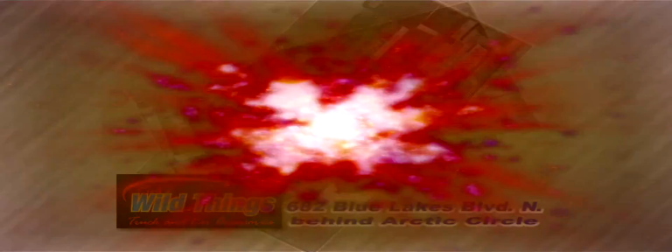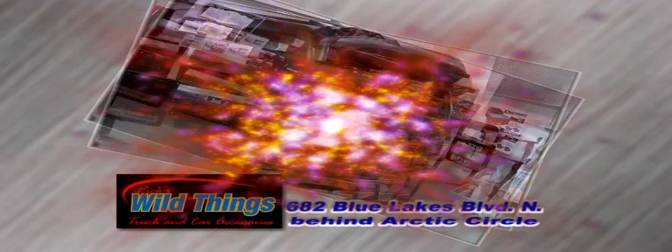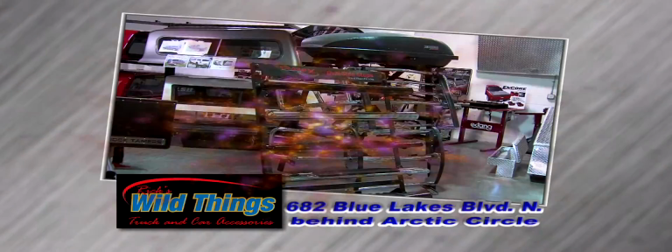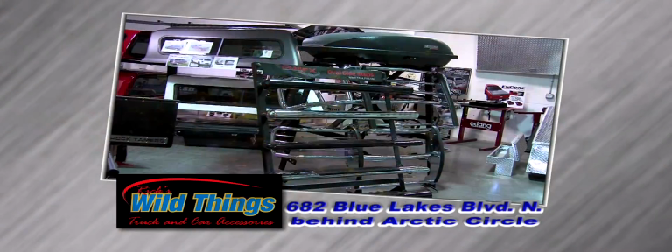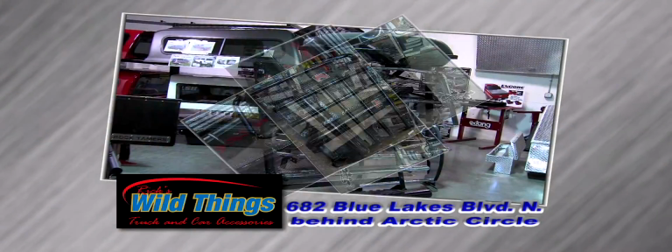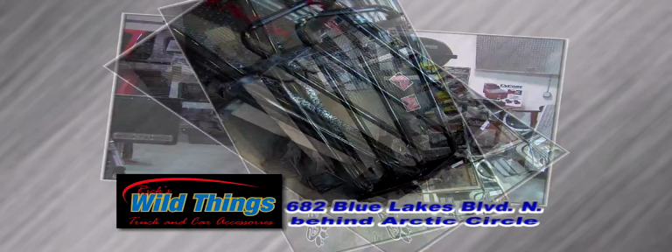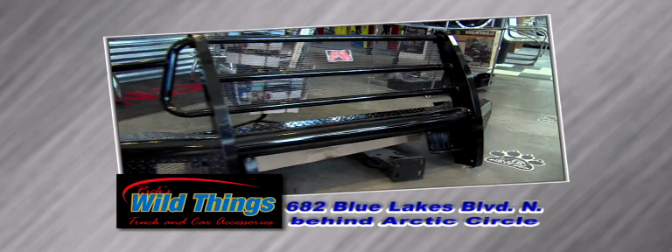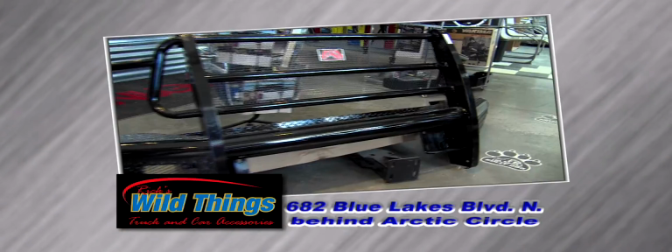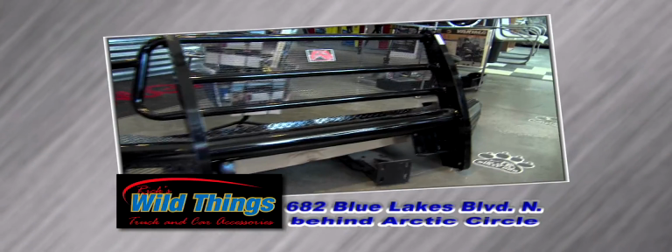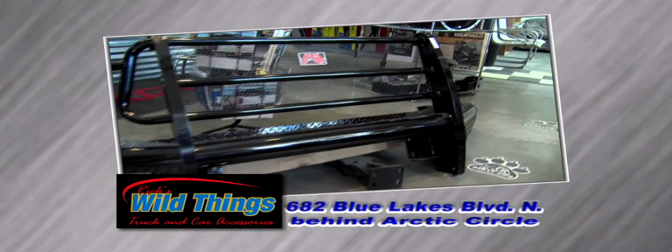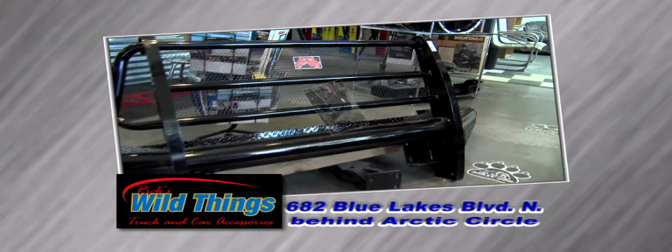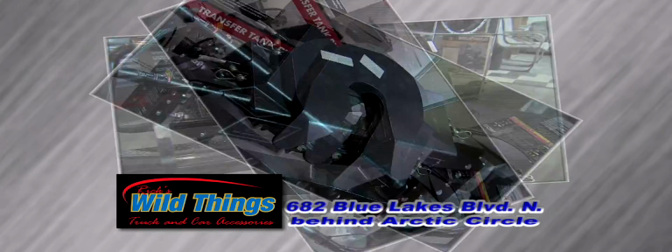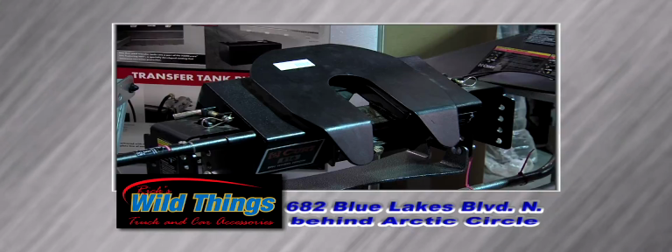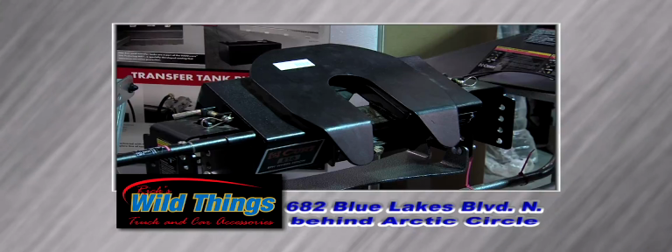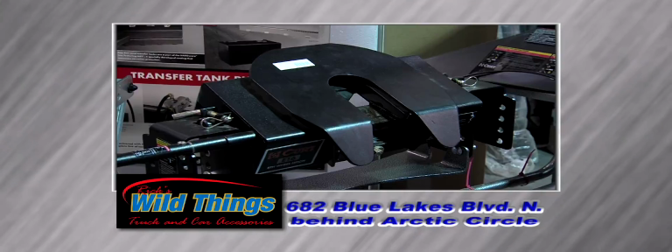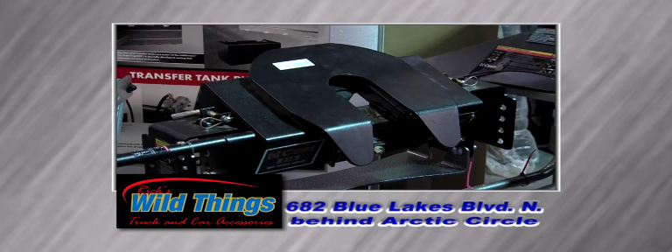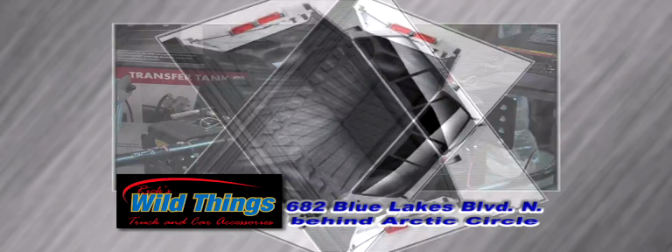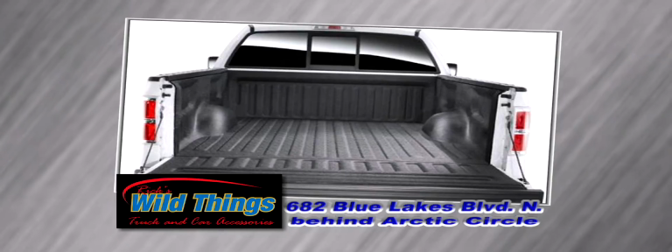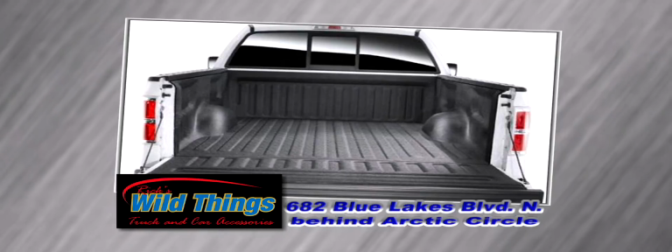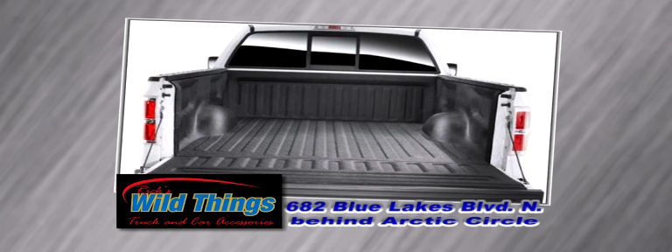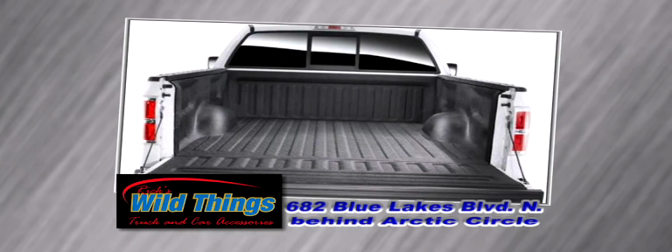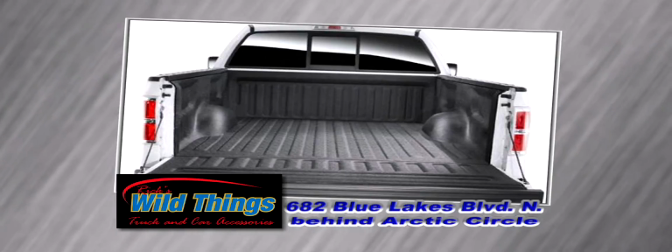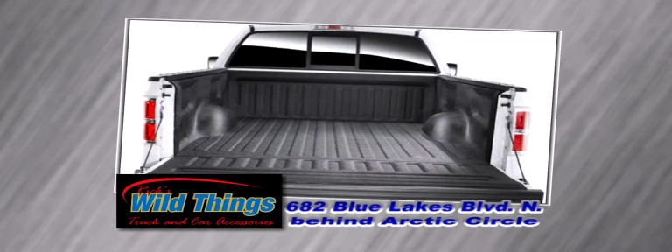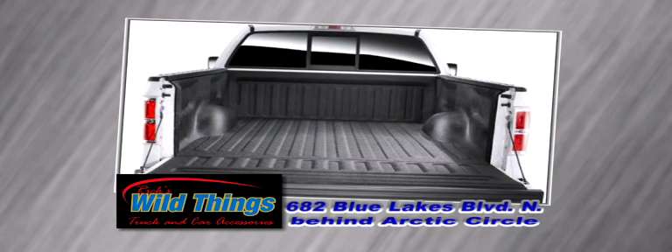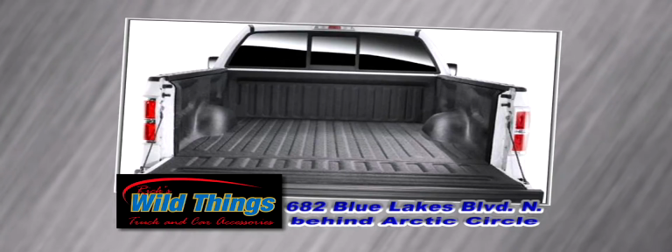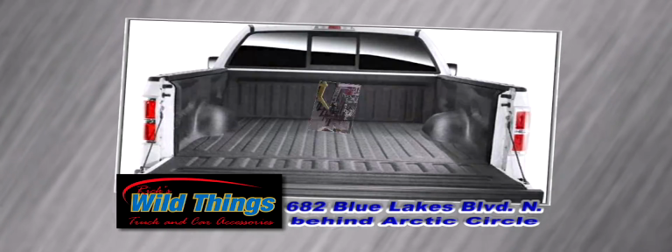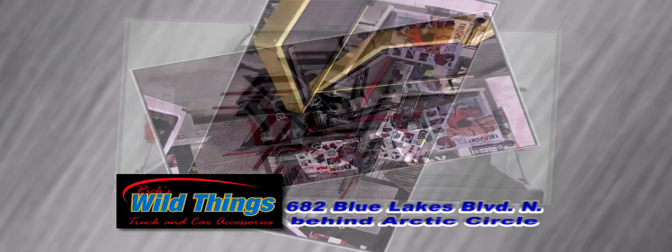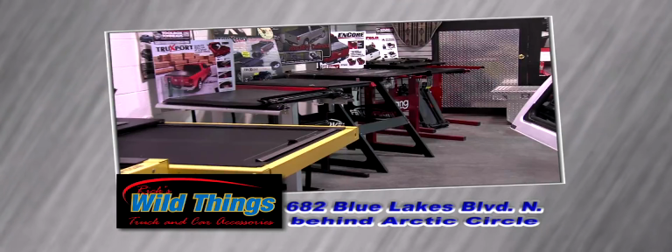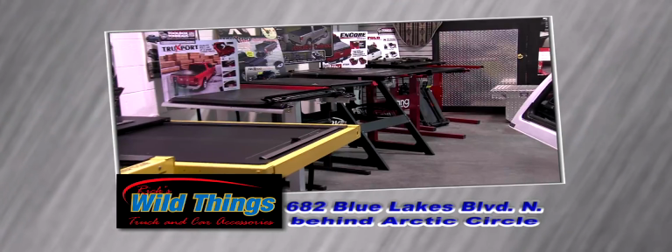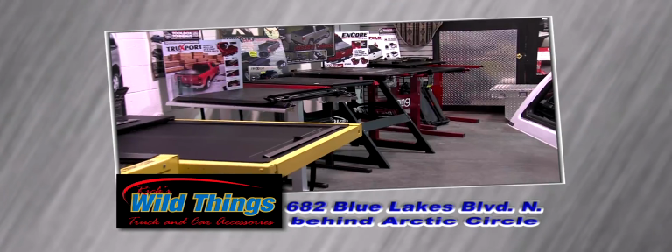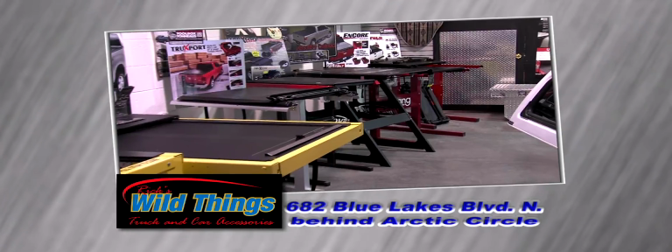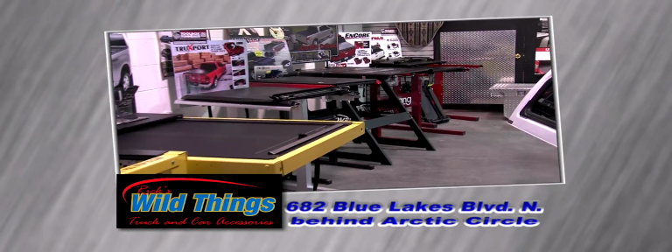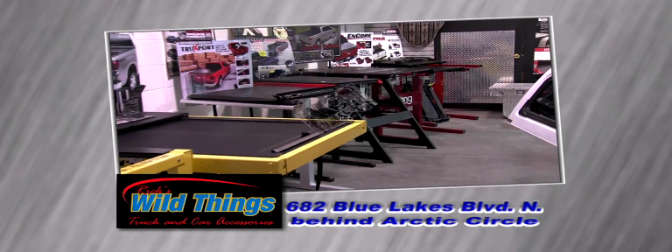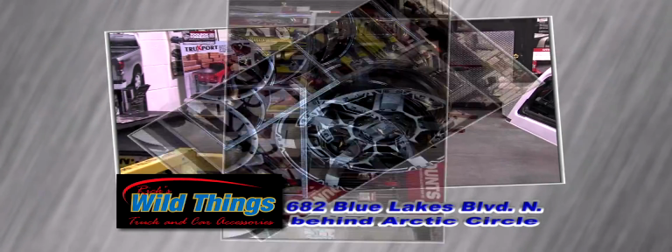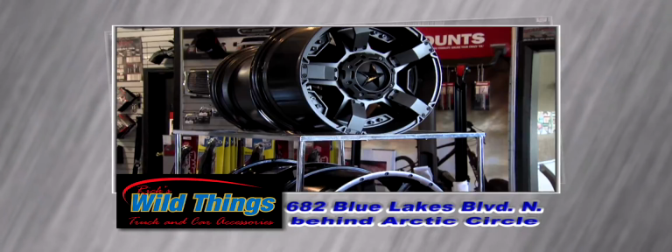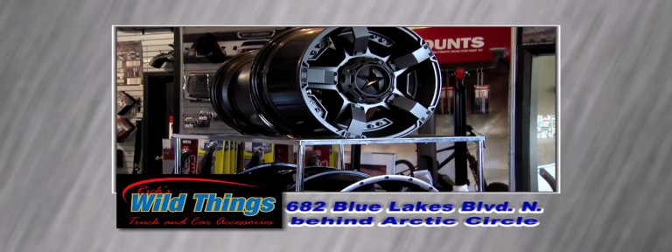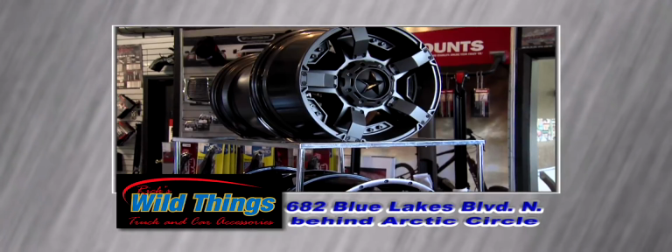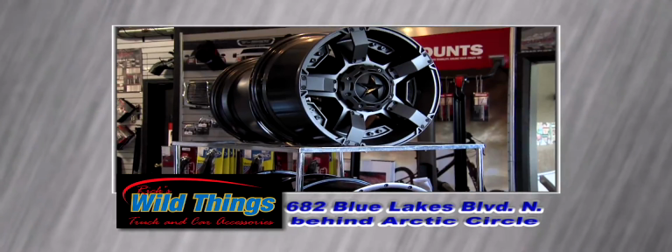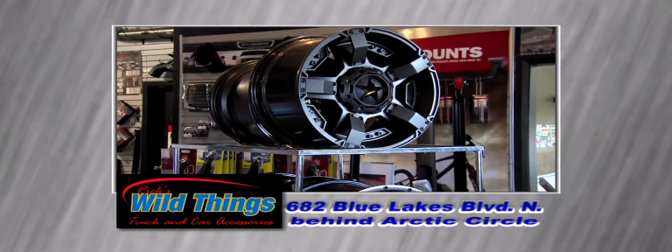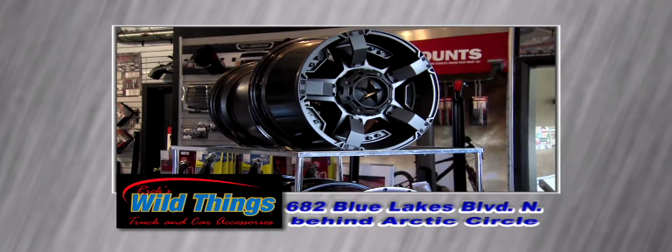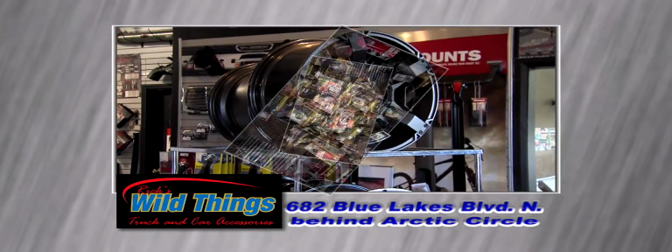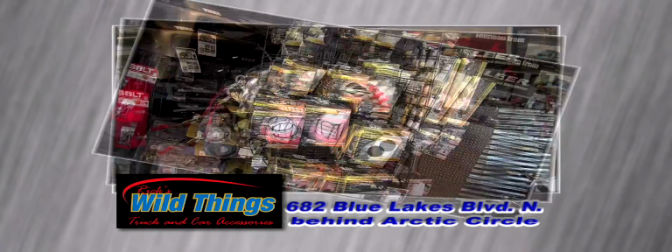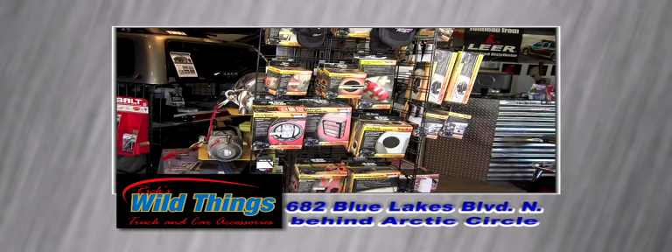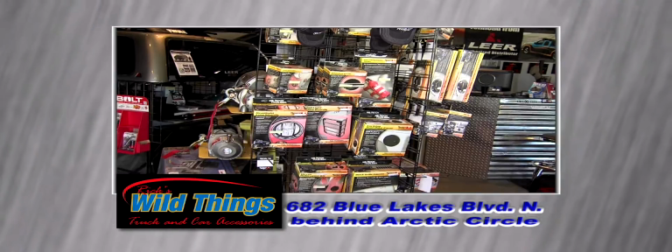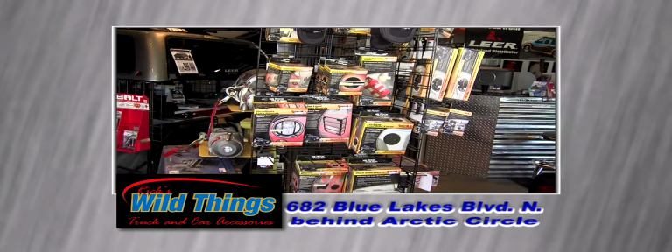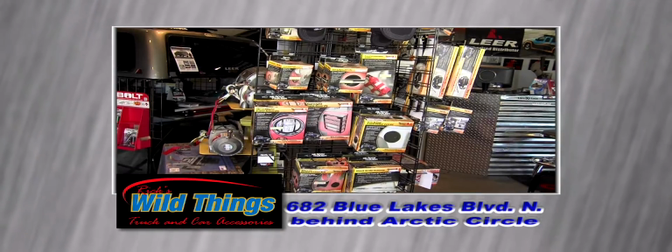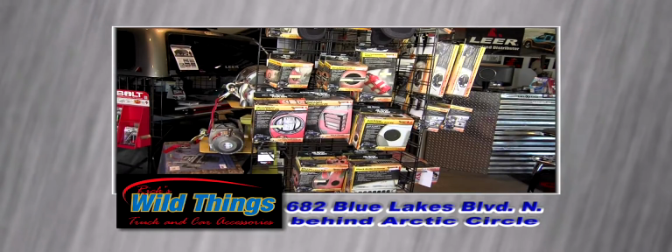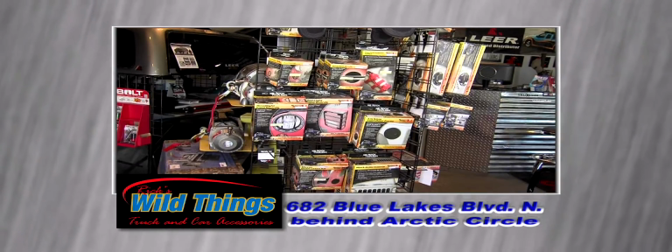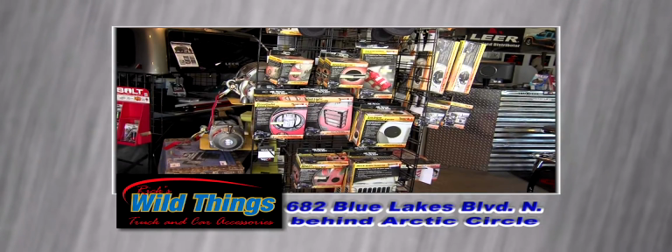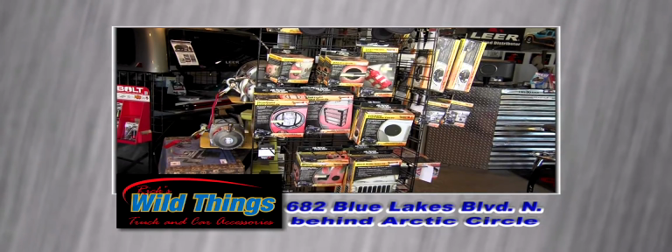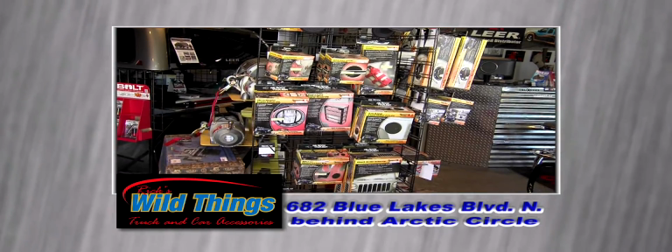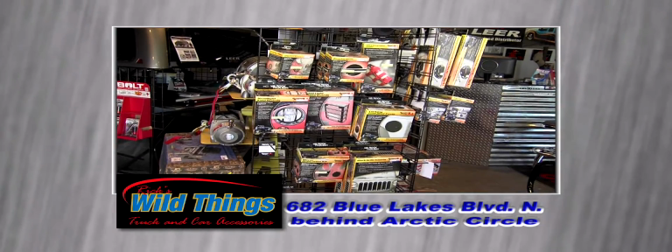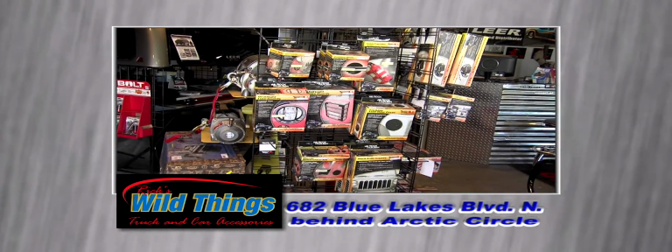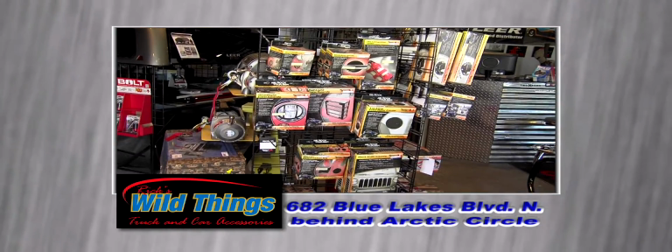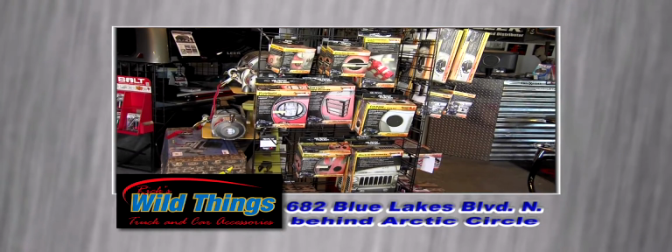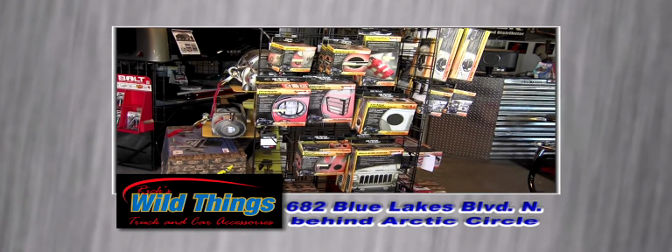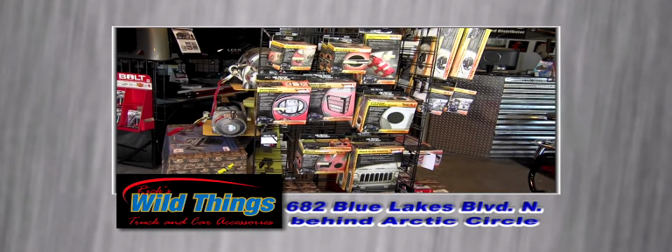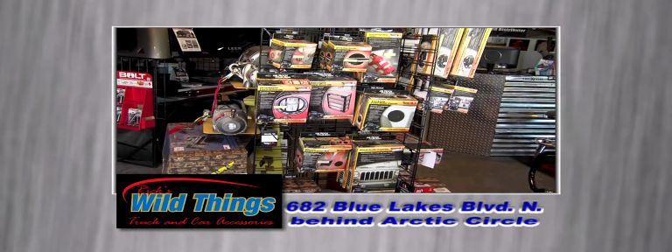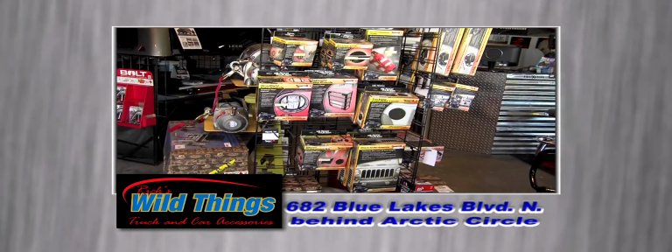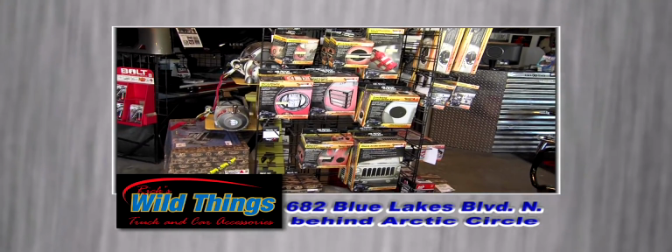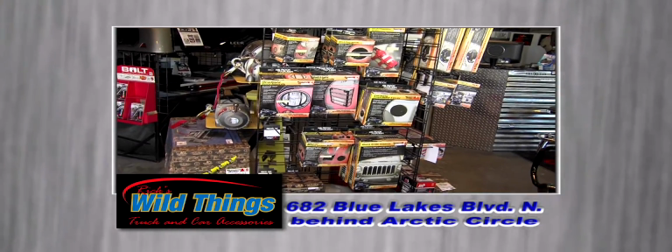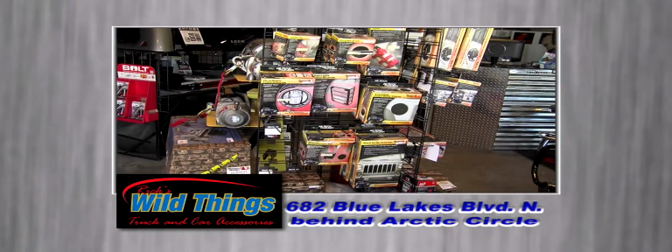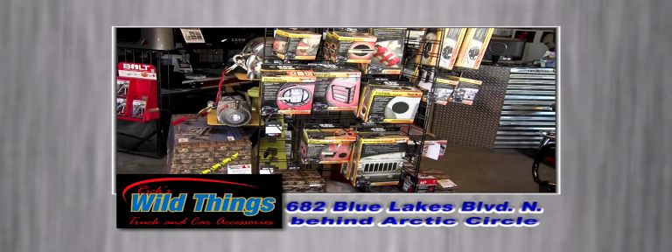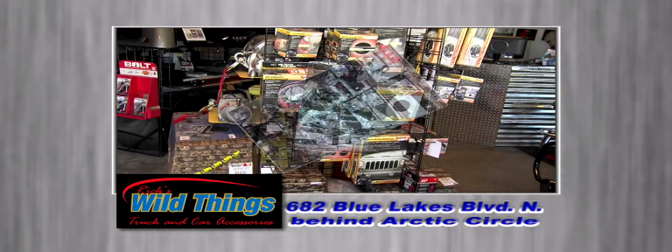Nerf bars, grill guards, hitches, spray-in bed liners, tonneaus, and performance products all on display for you to come check out.